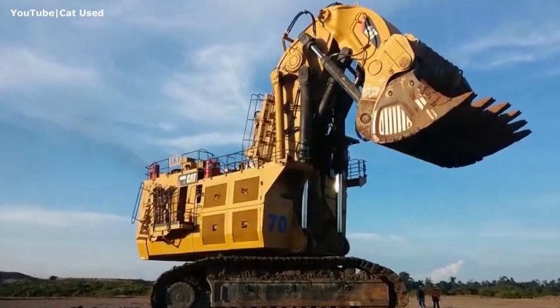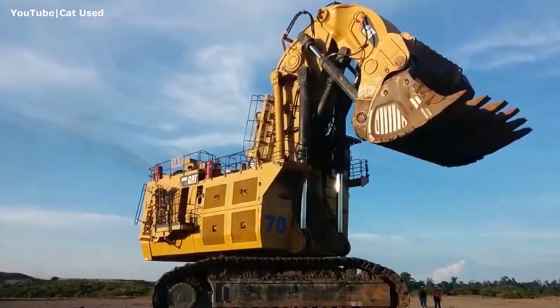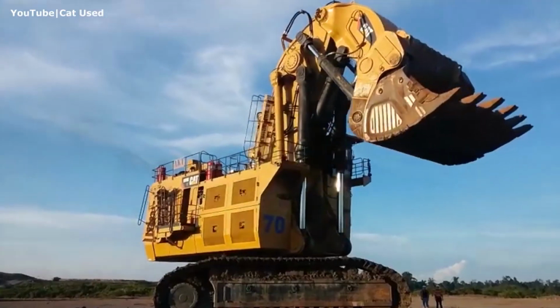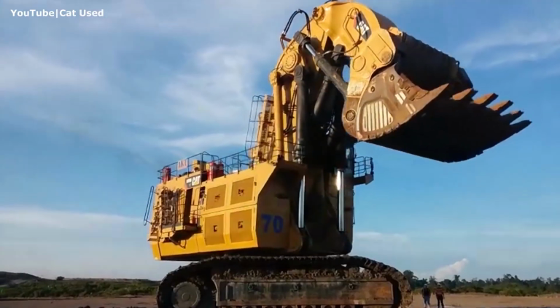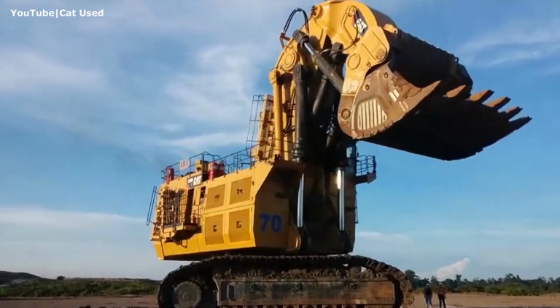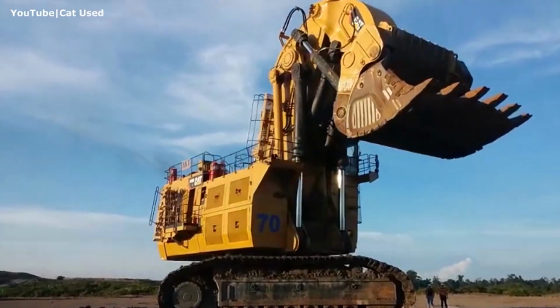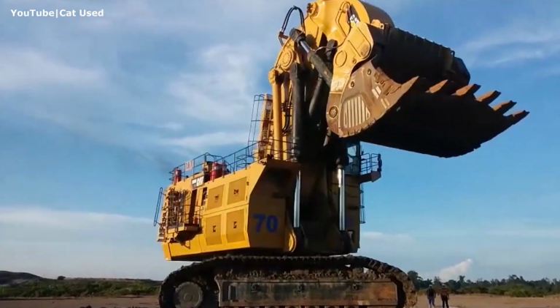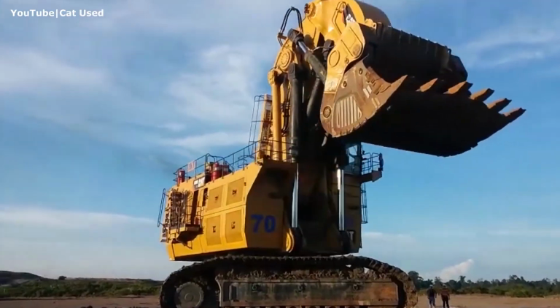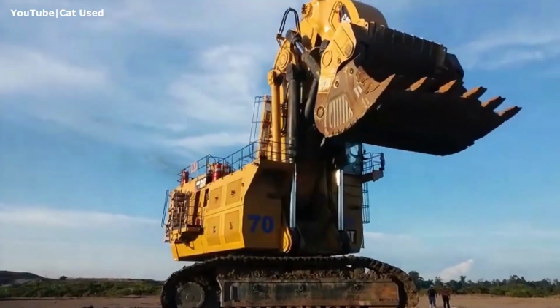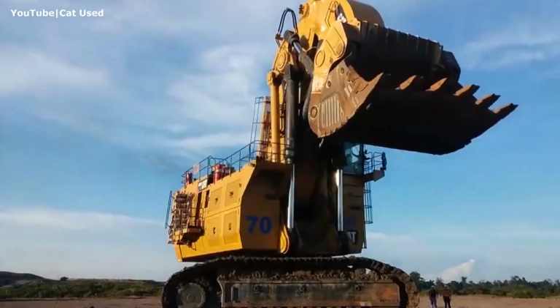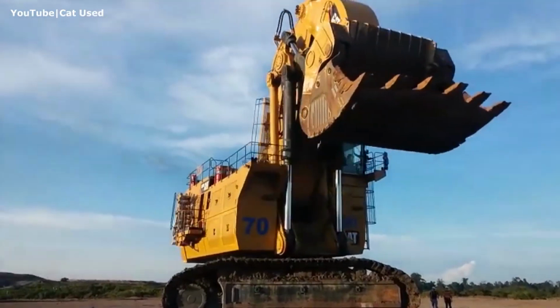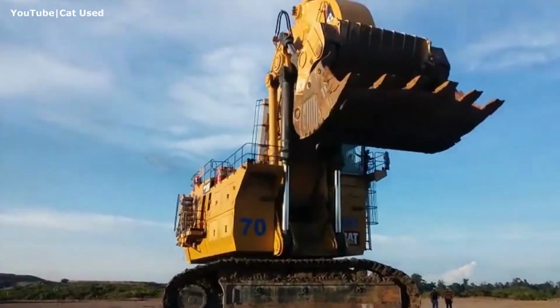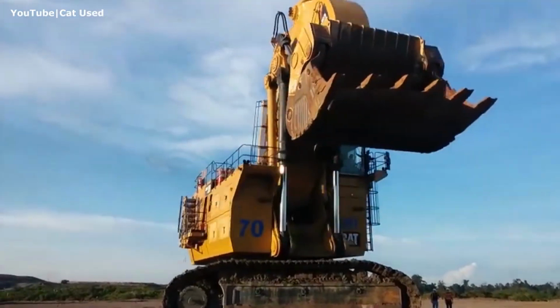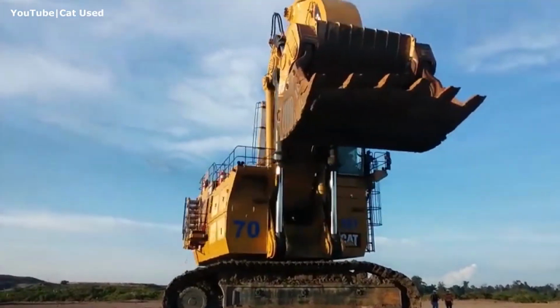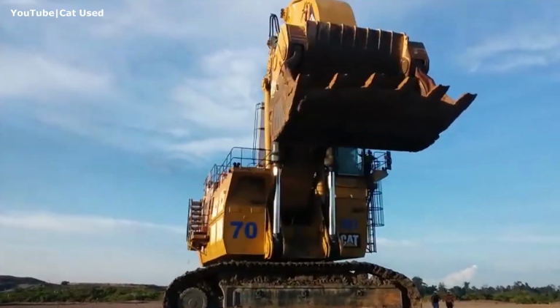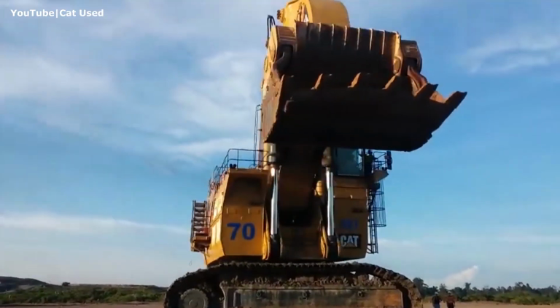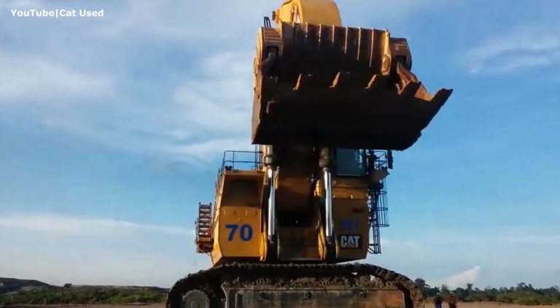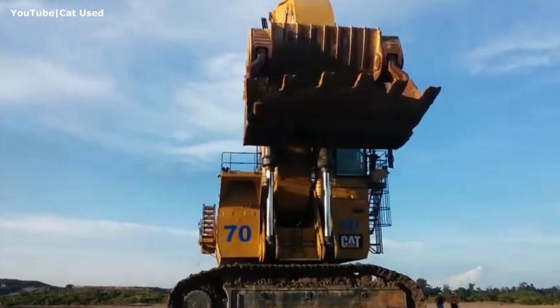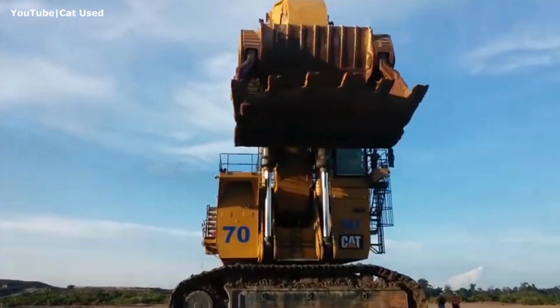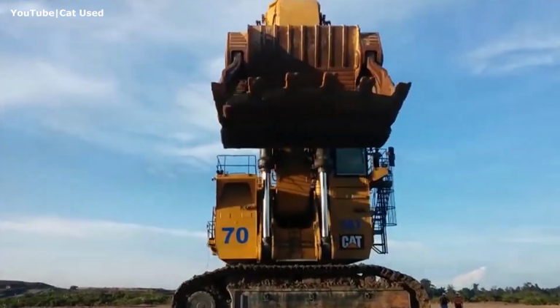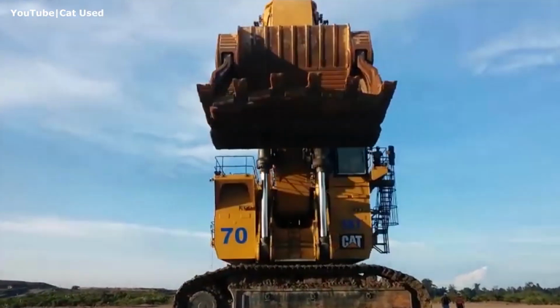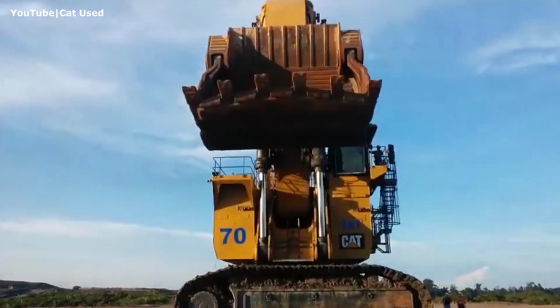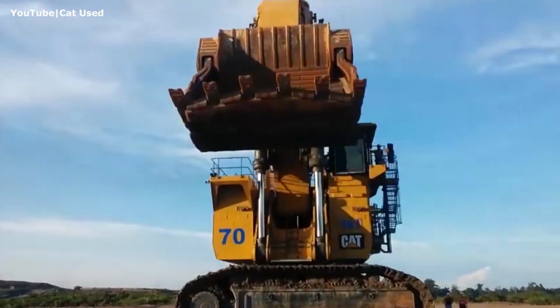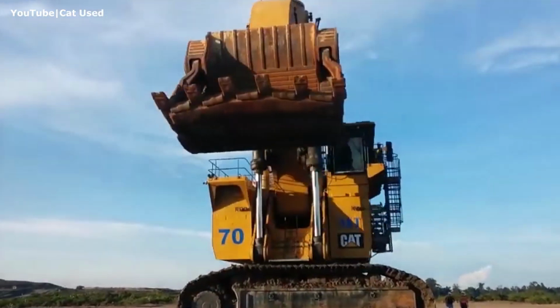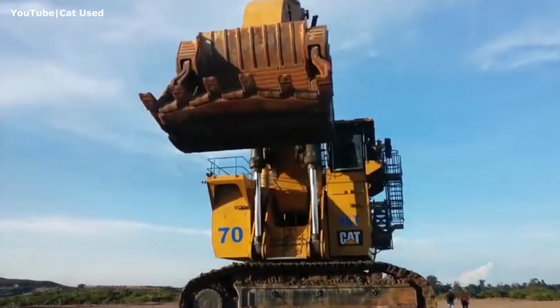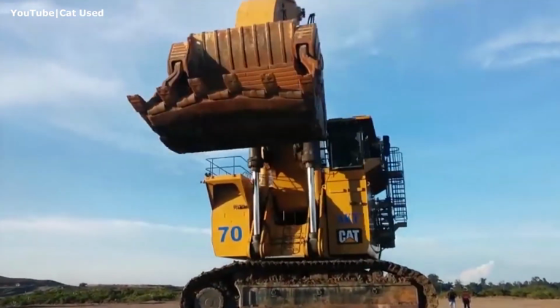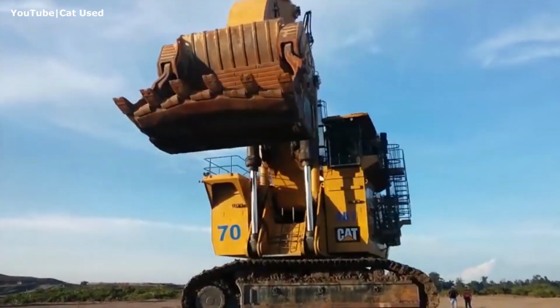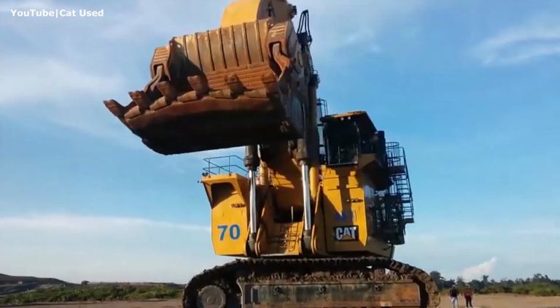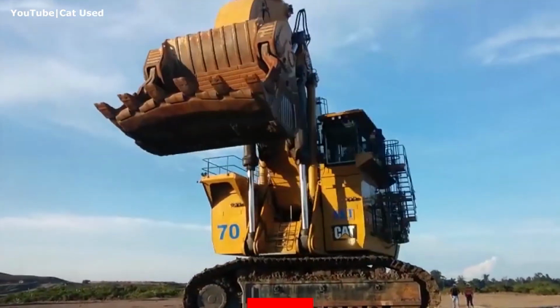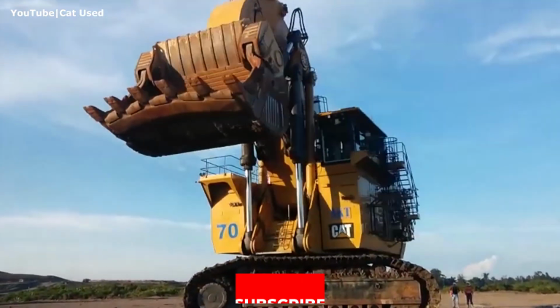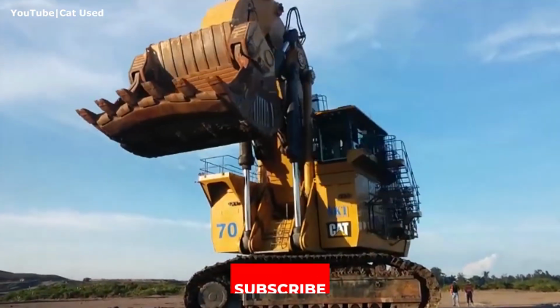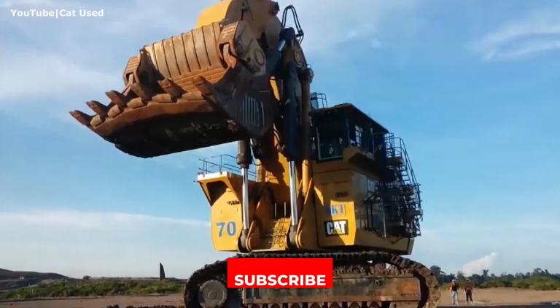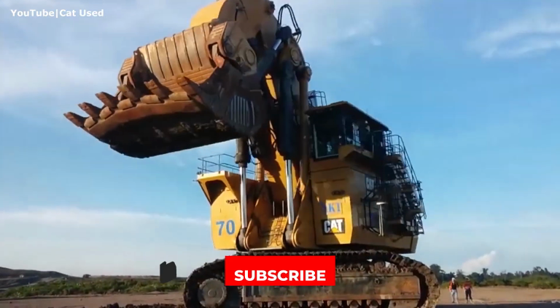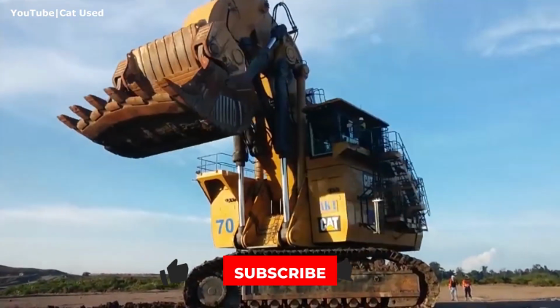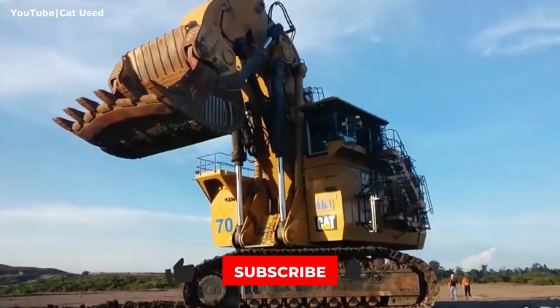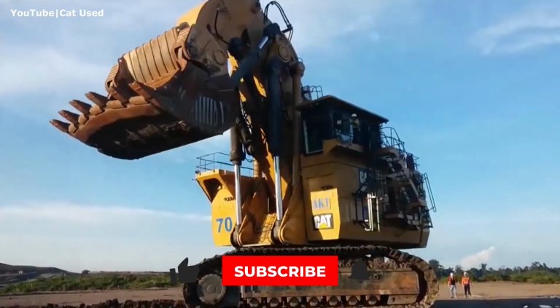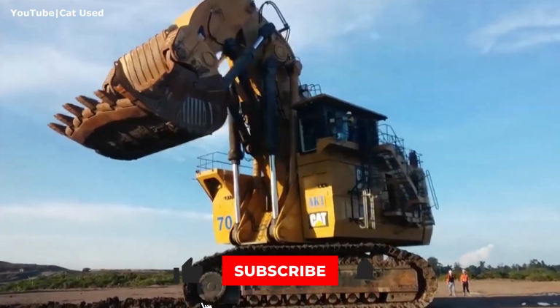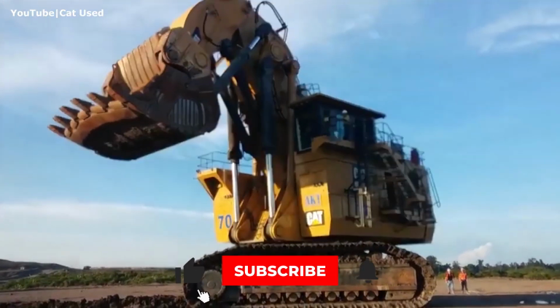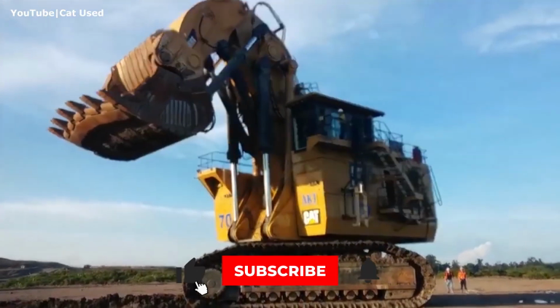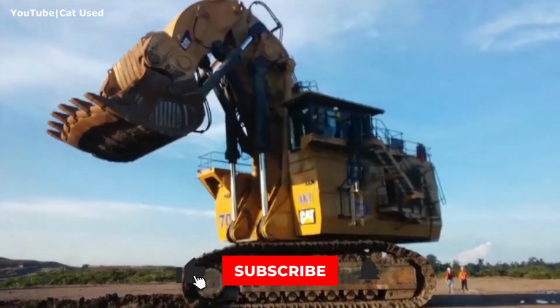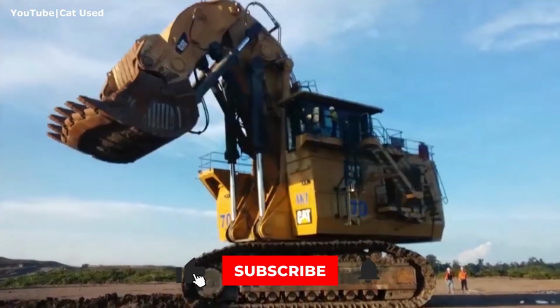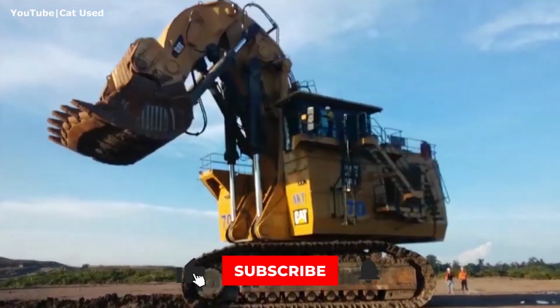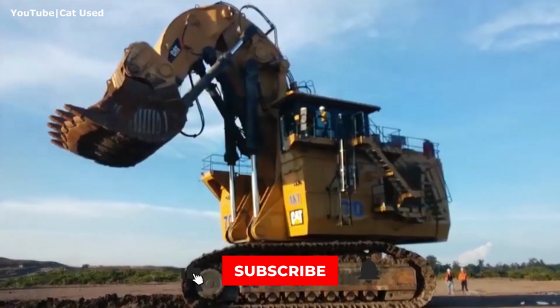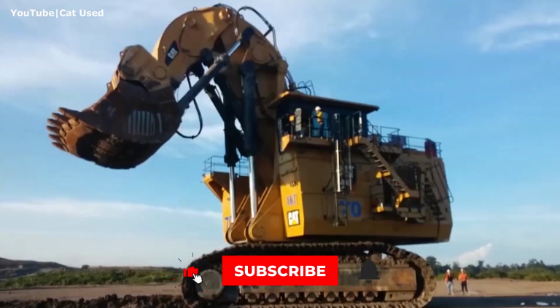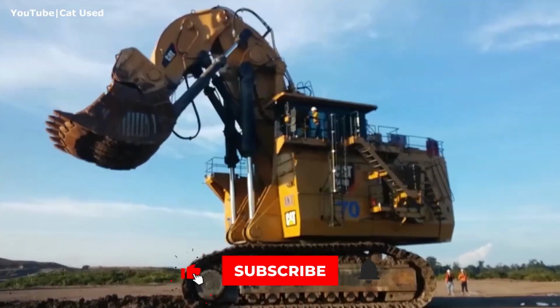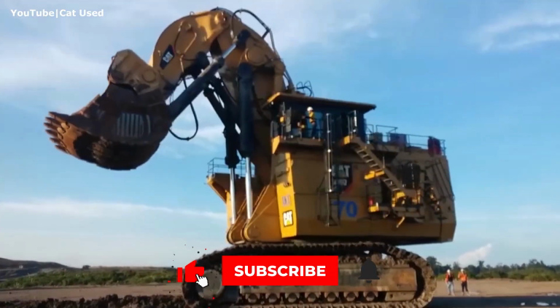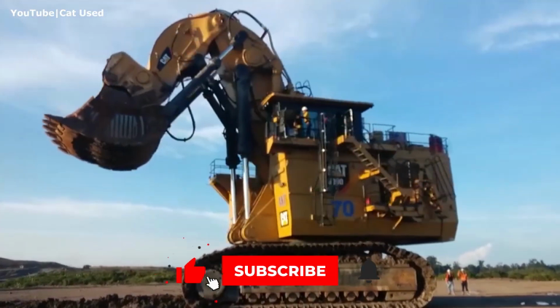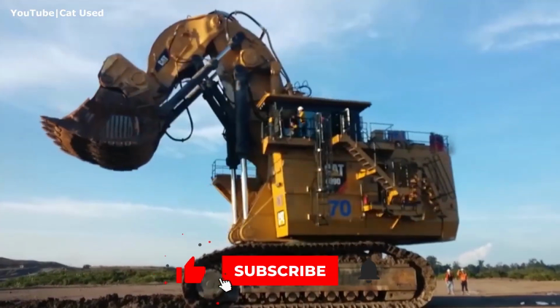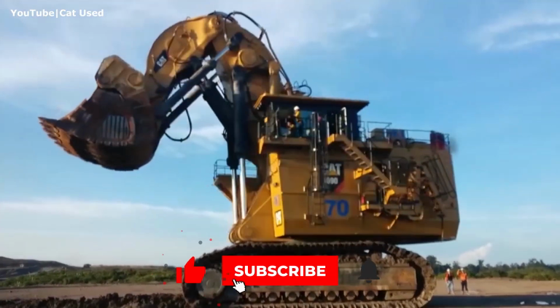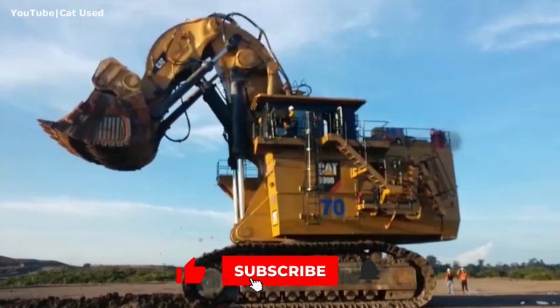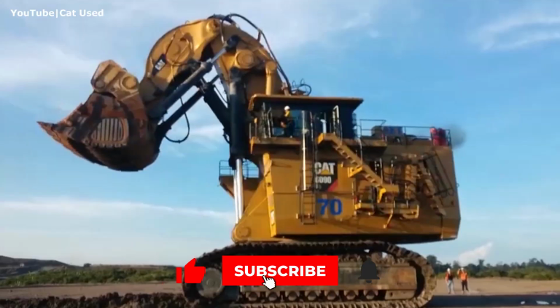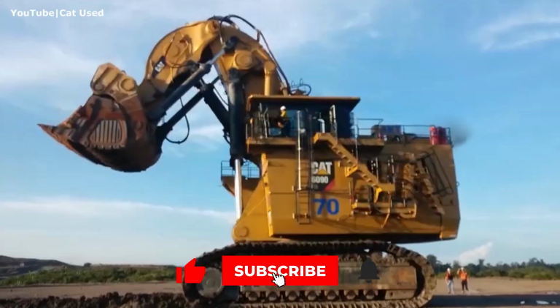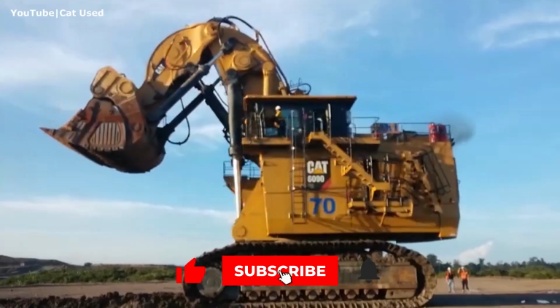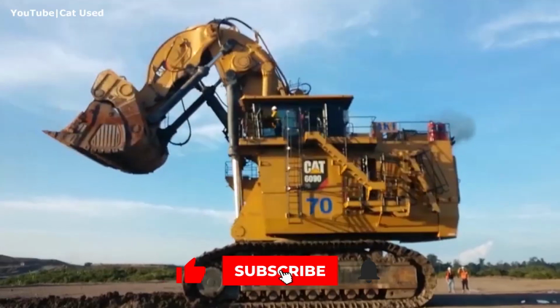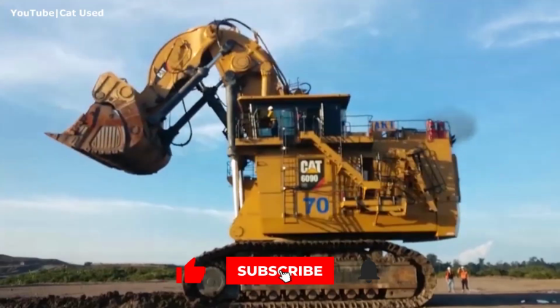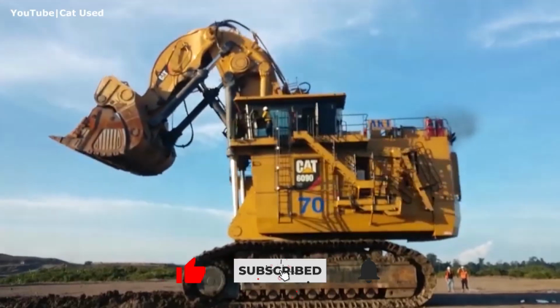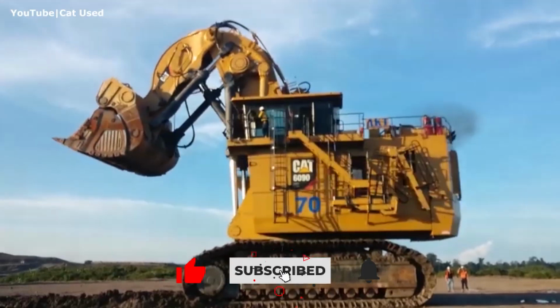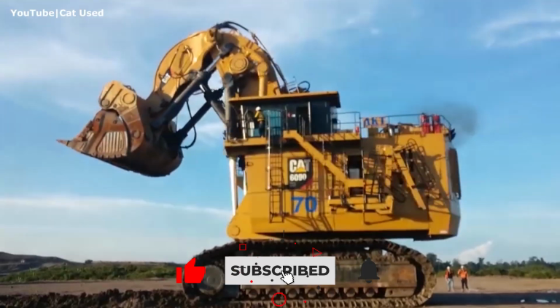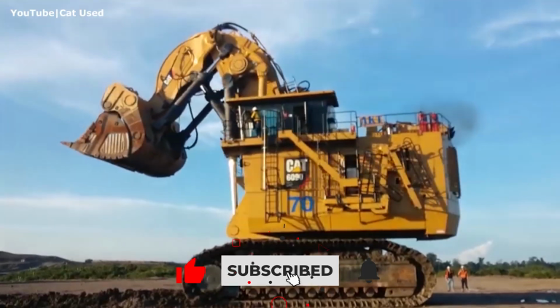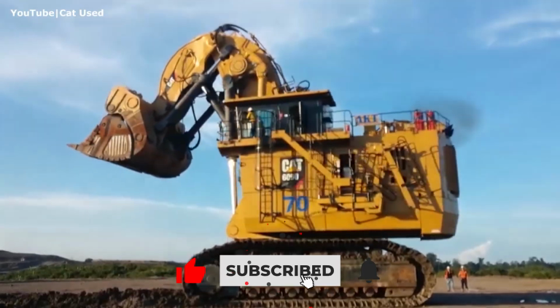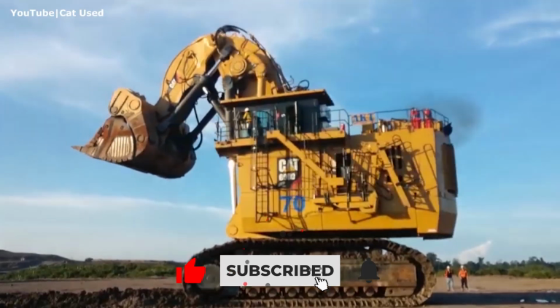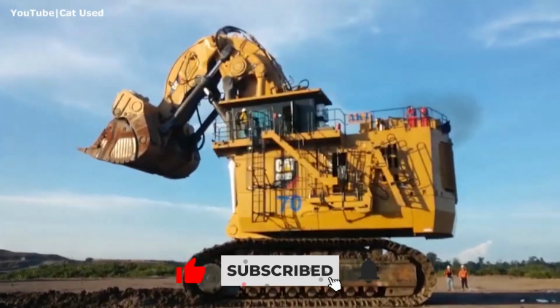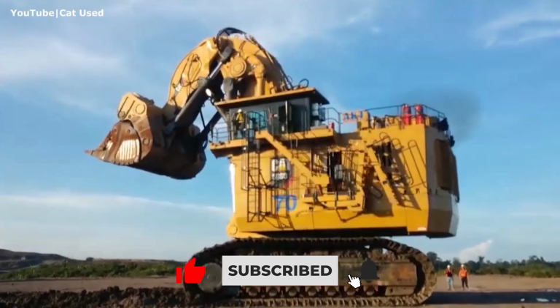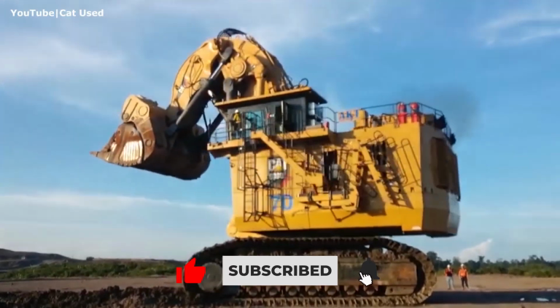Thanks for watching this video to the end. We hope you liked it — don't forget to hit the like button and subscribe to our channel.